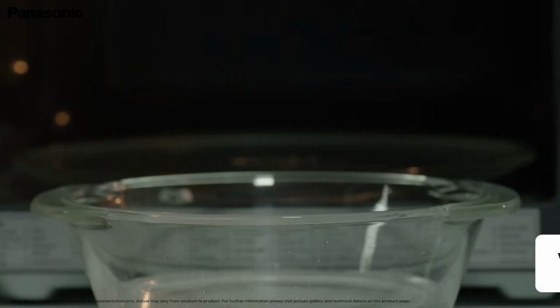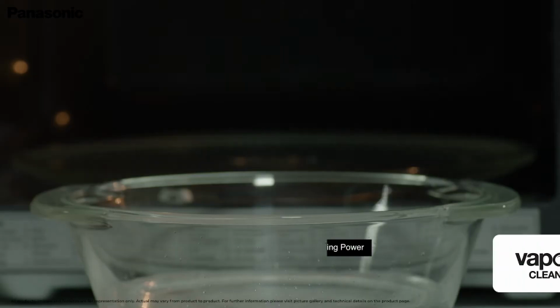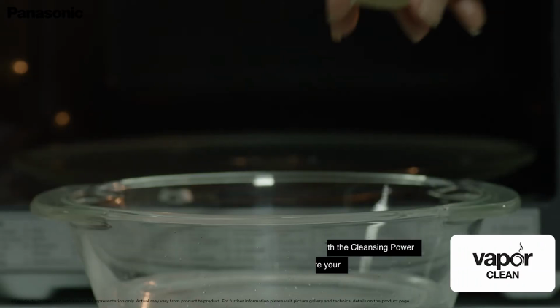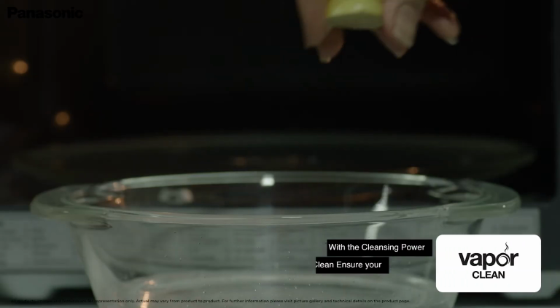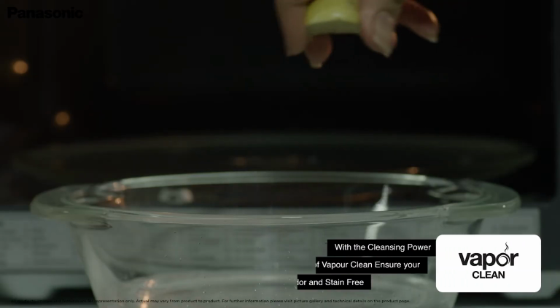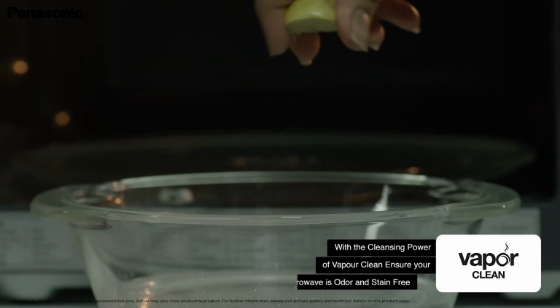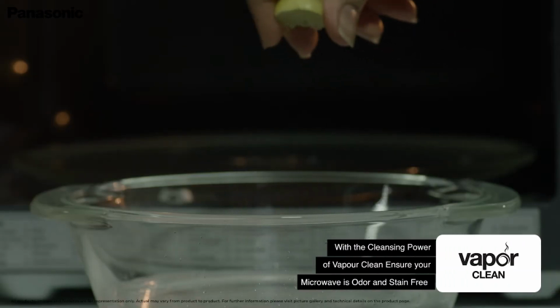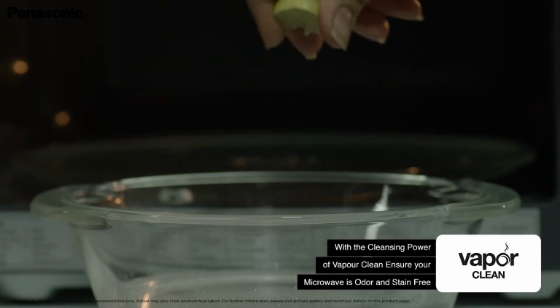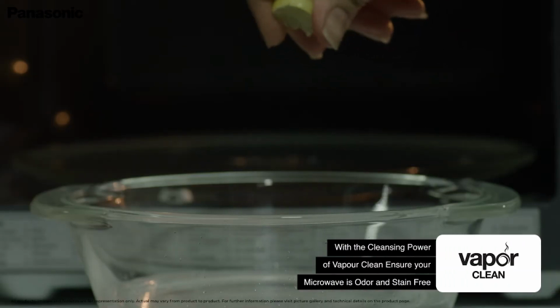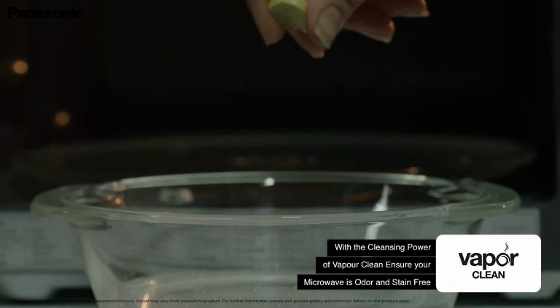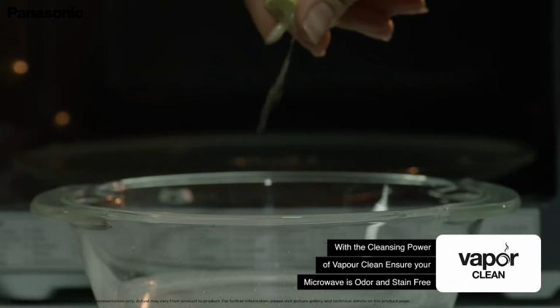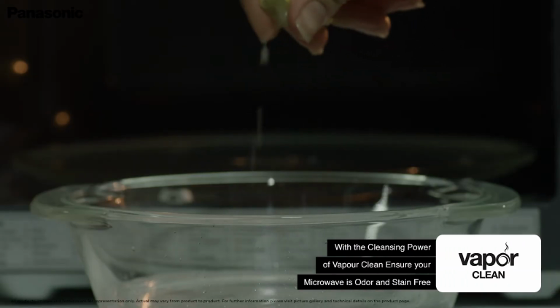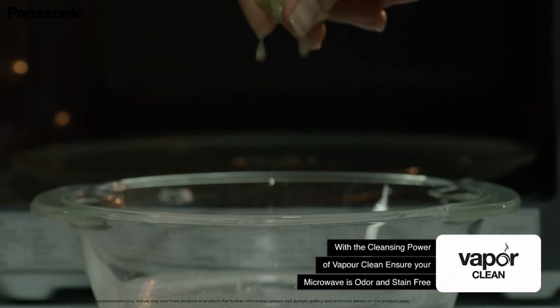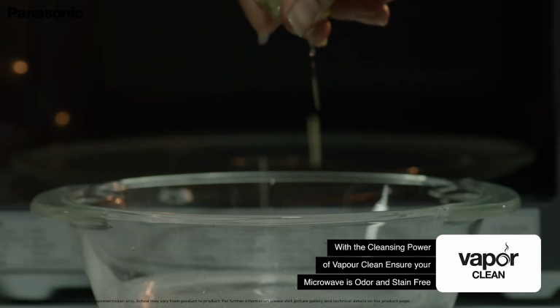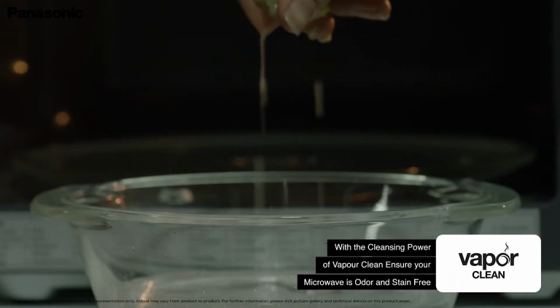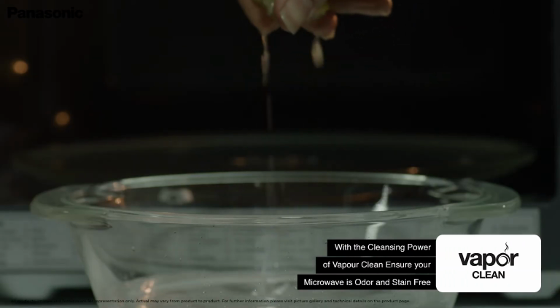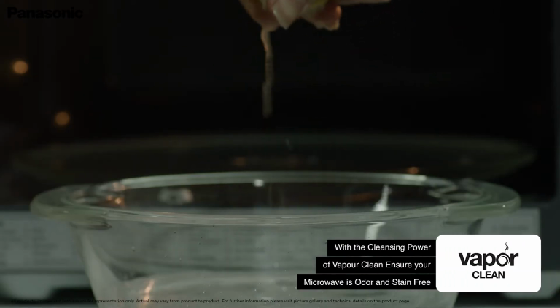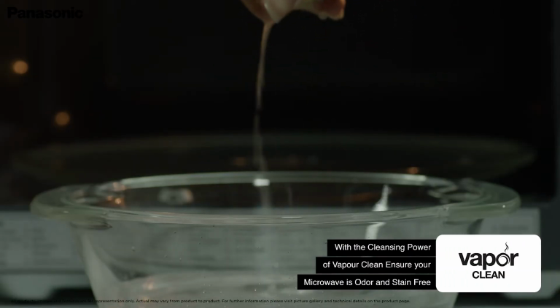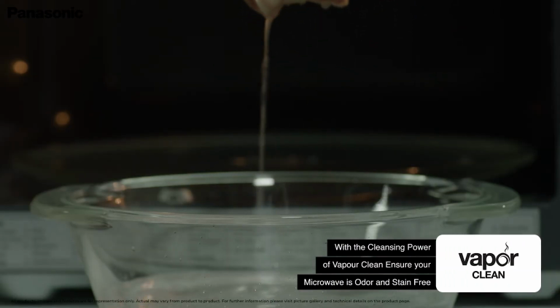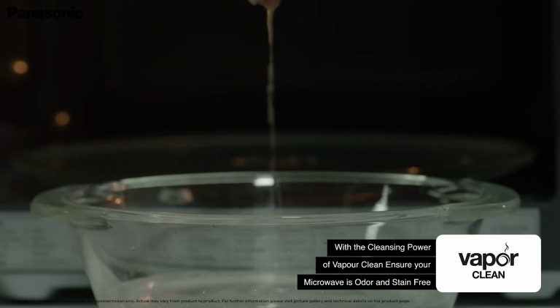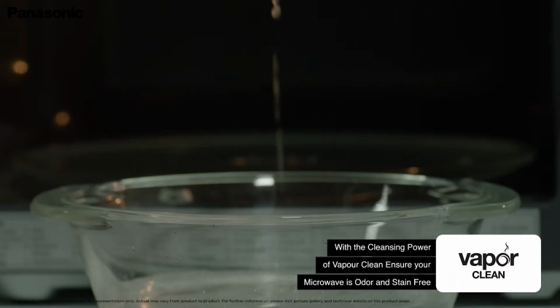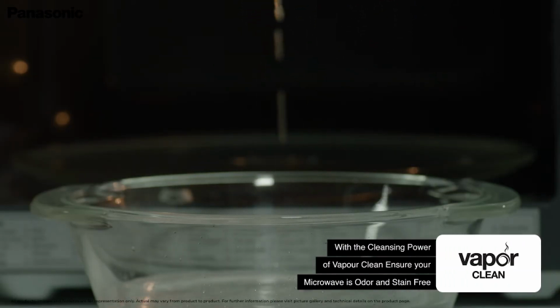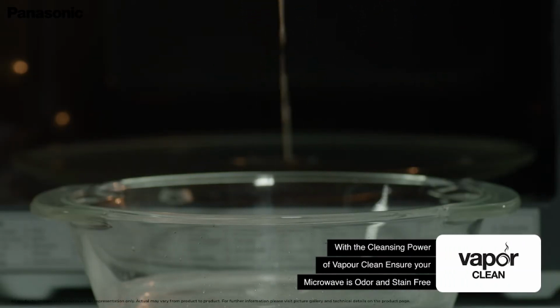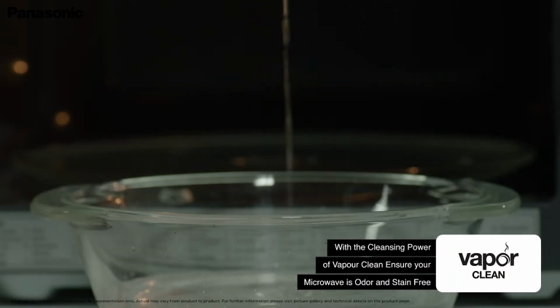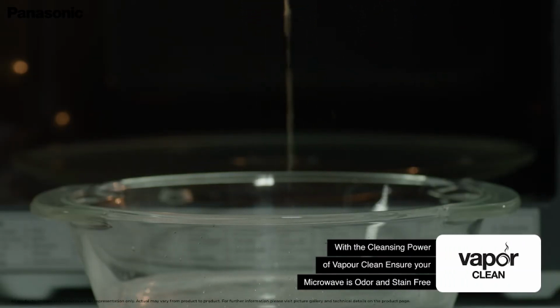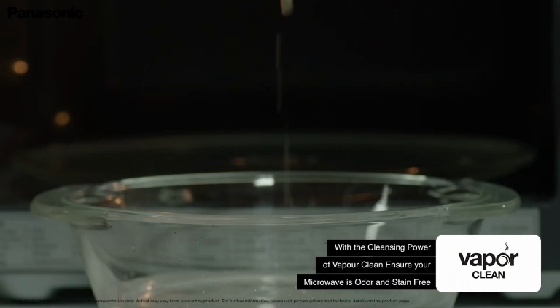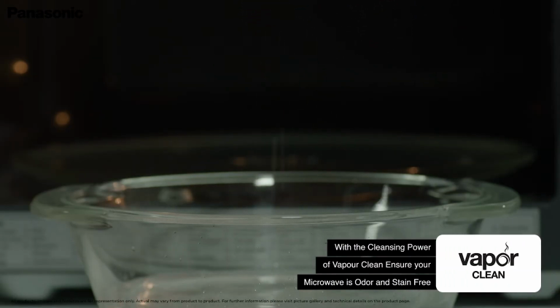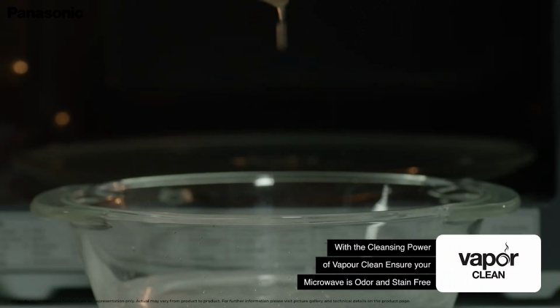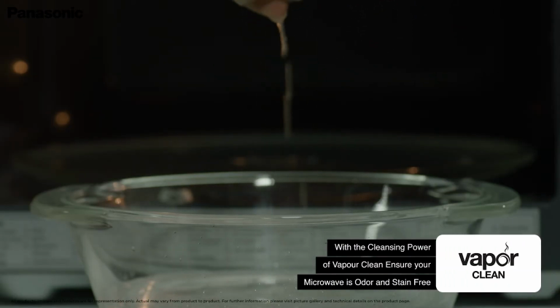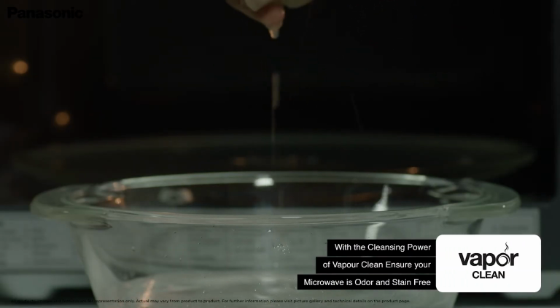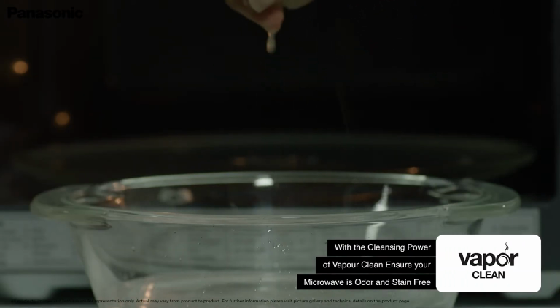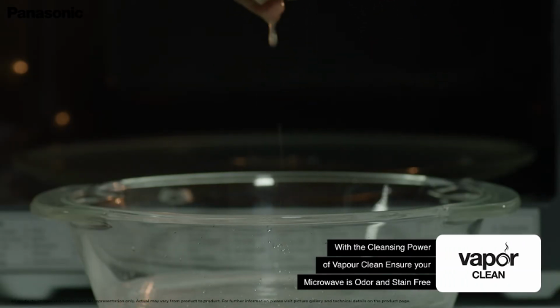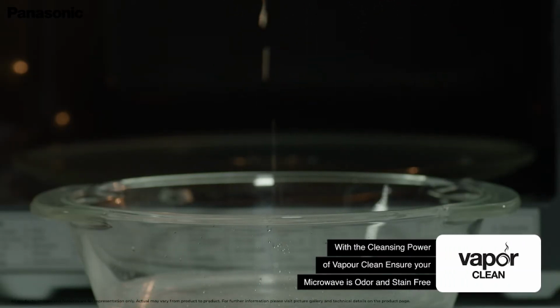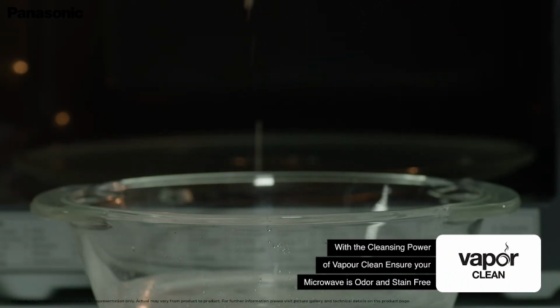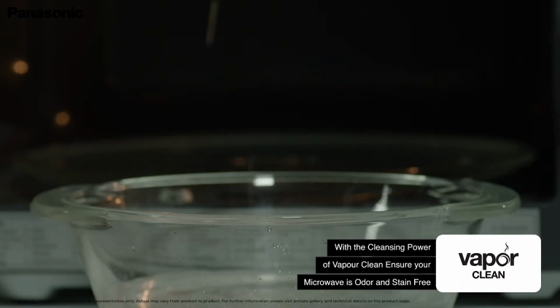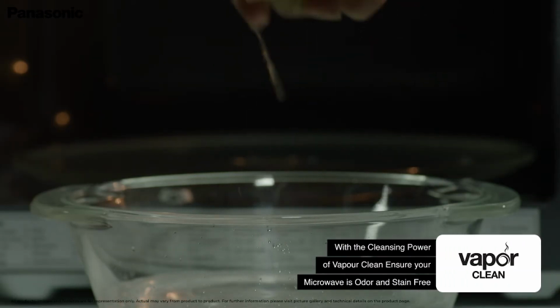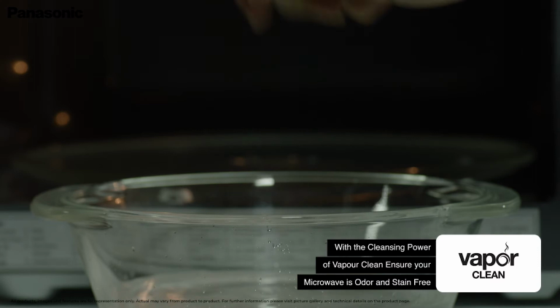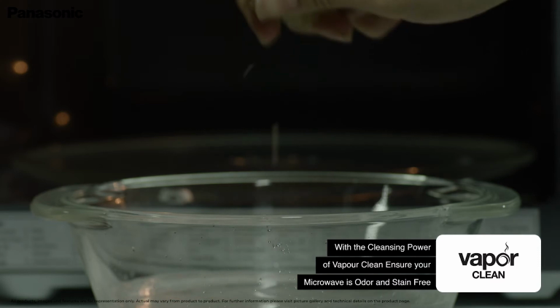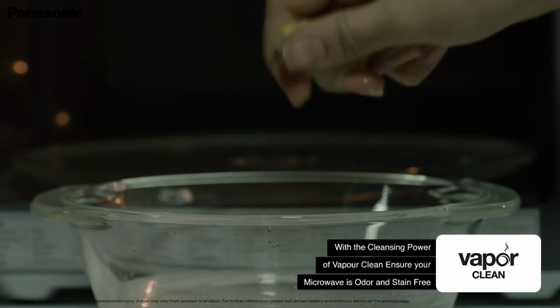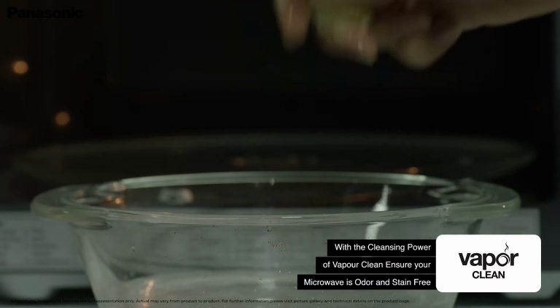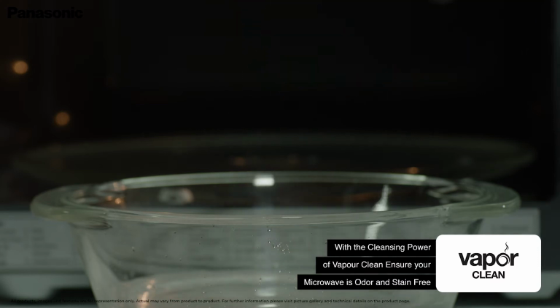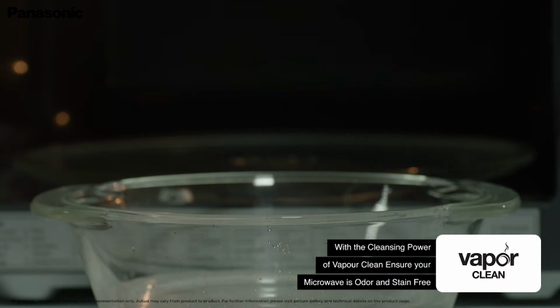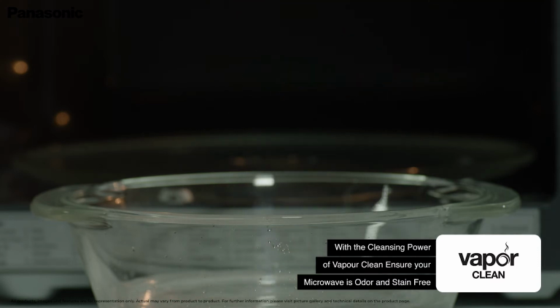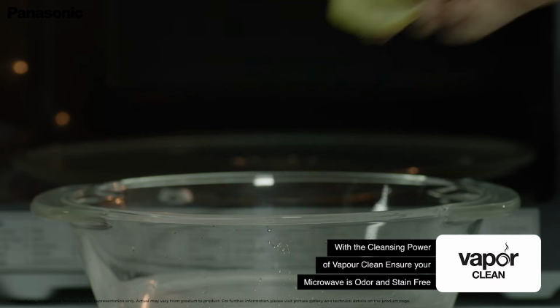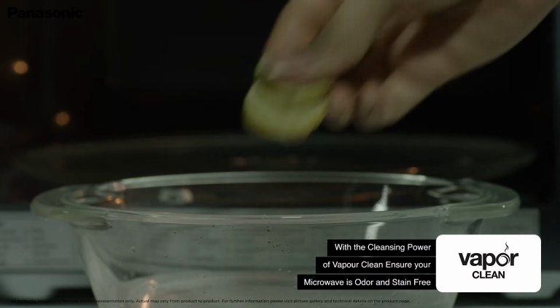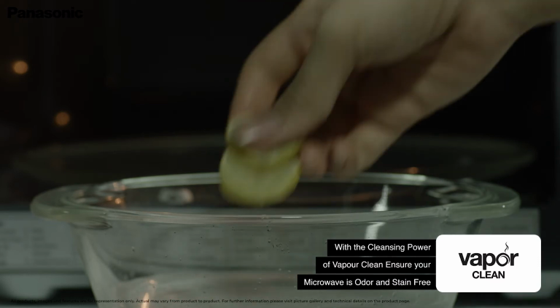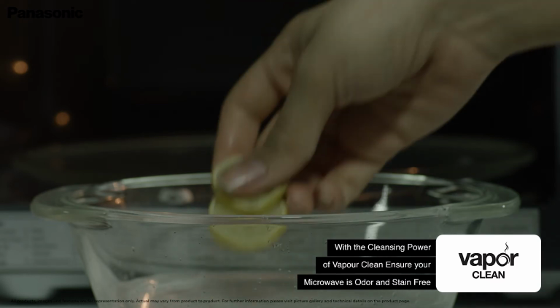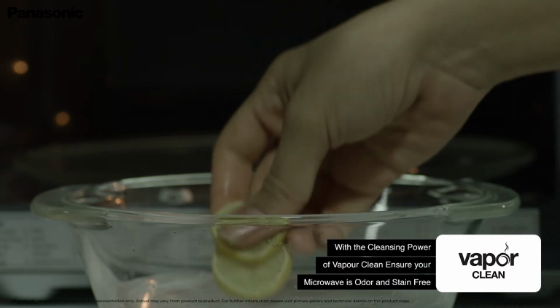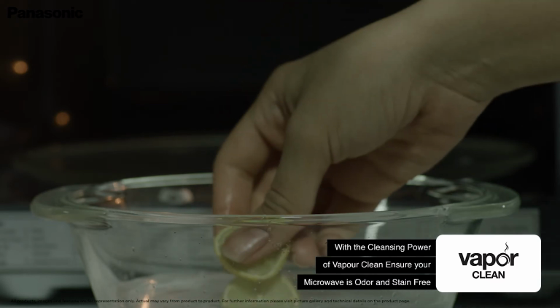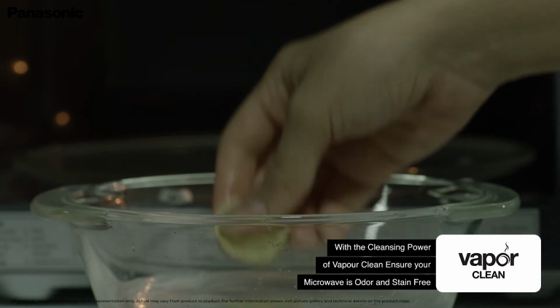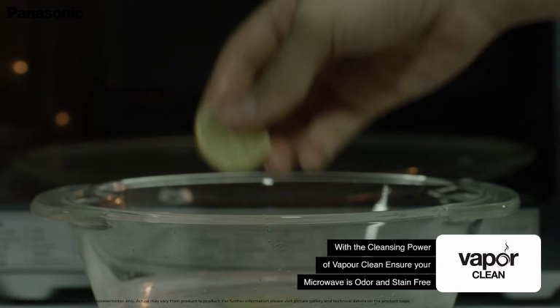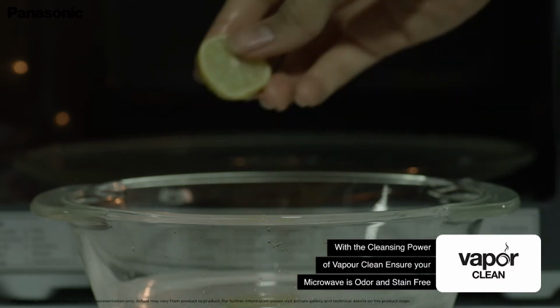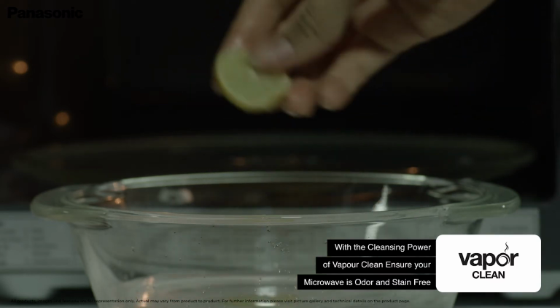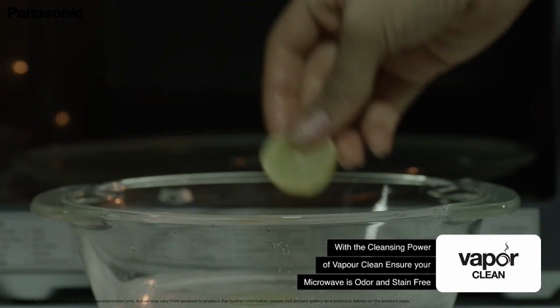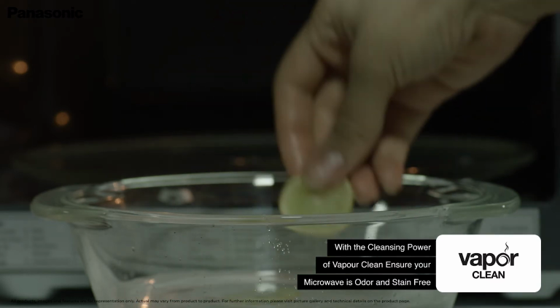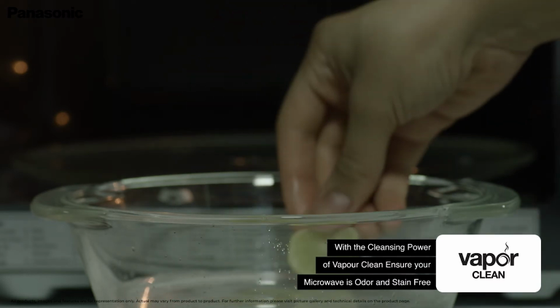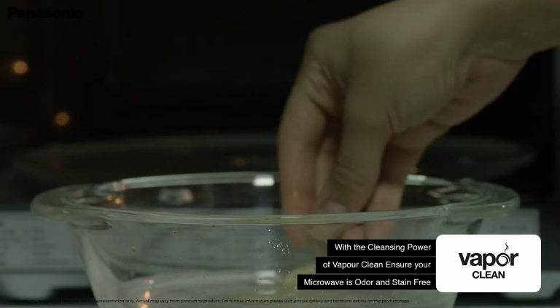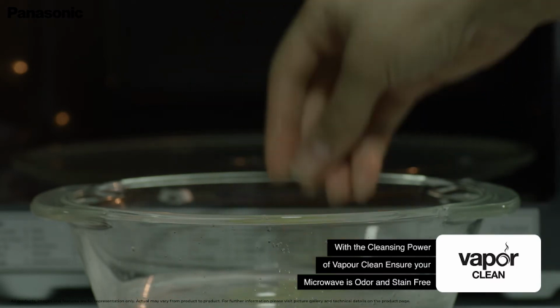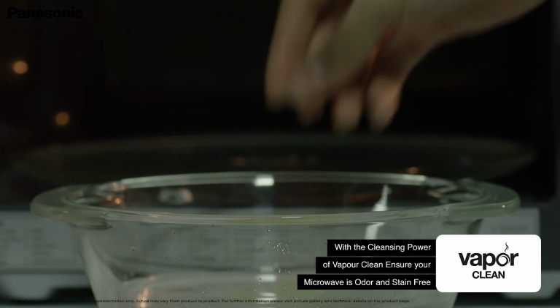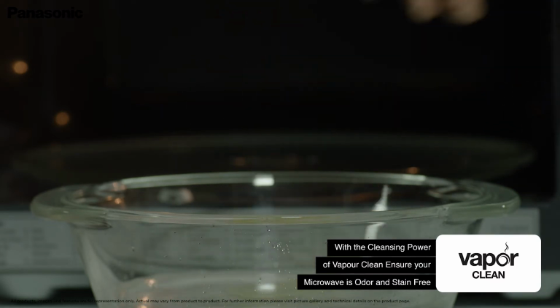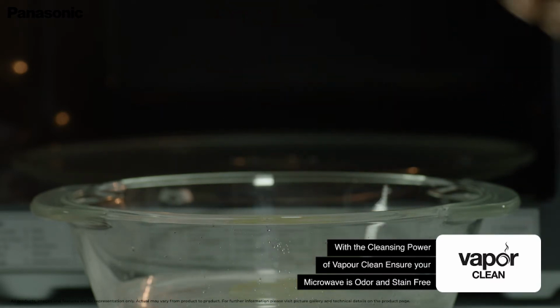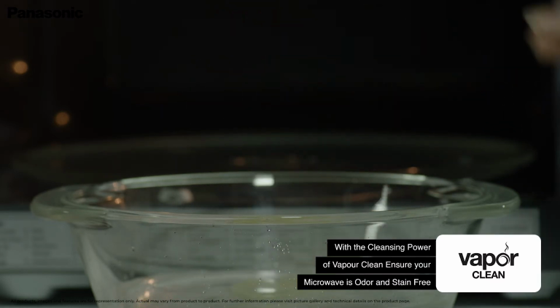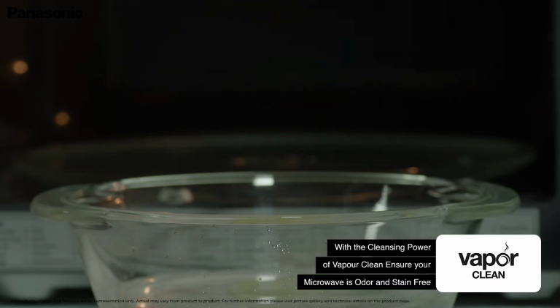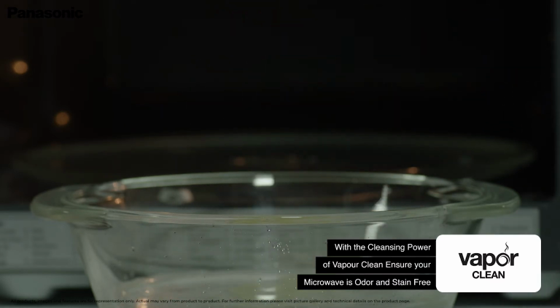The VaporClean system helps you keep your microwave clean and odour free by harnessing the cleansing power of water vapour.